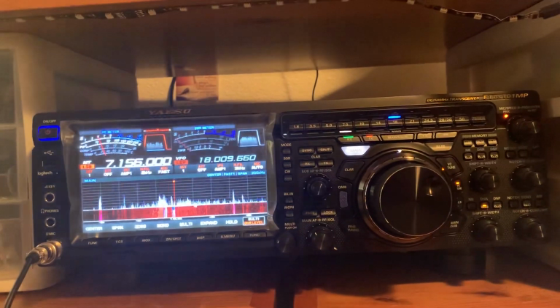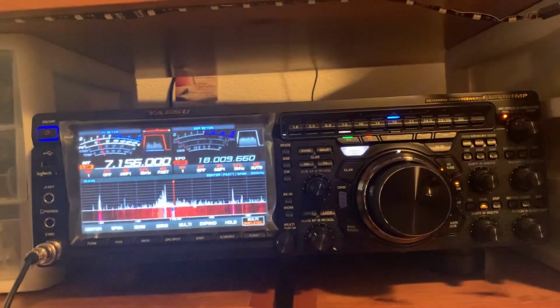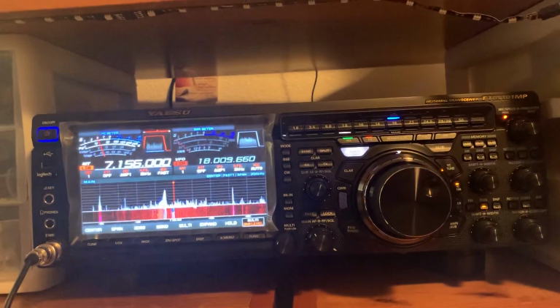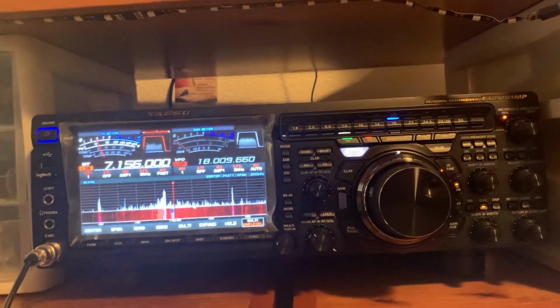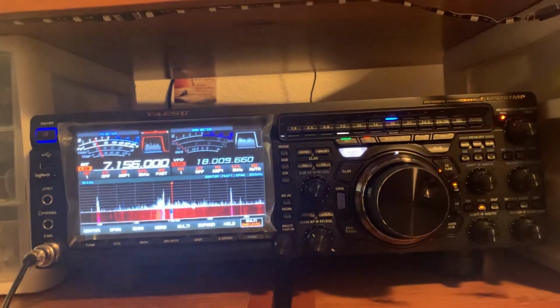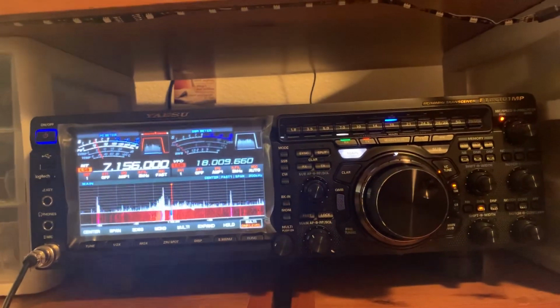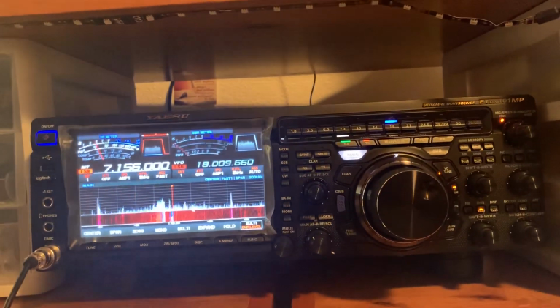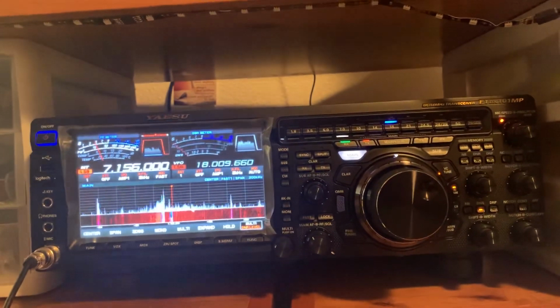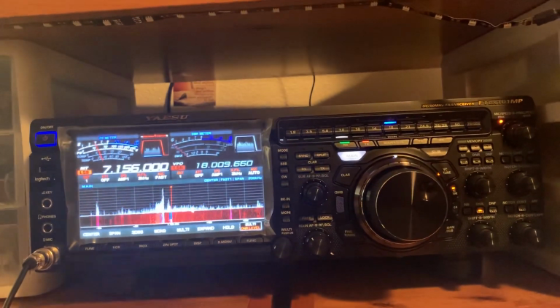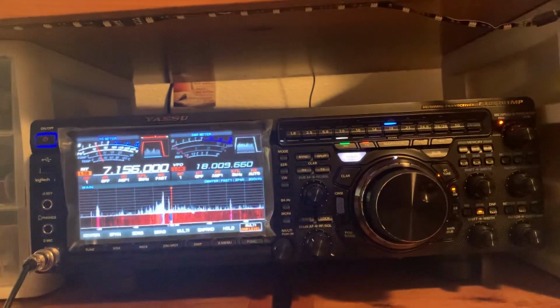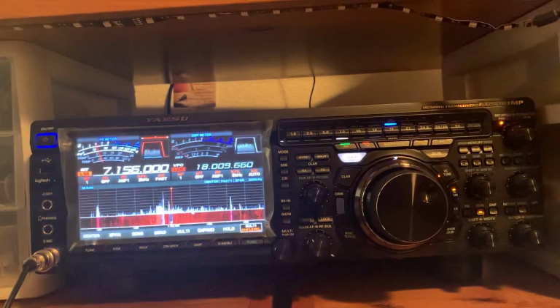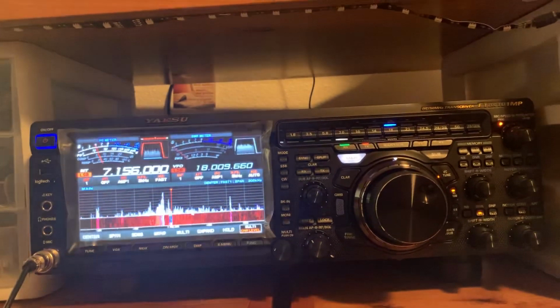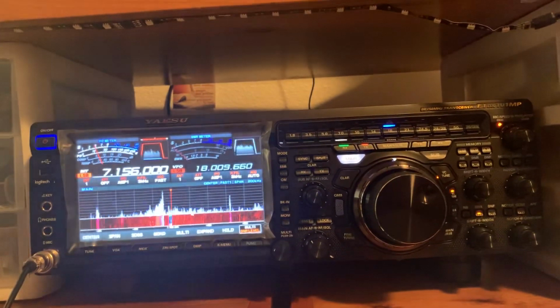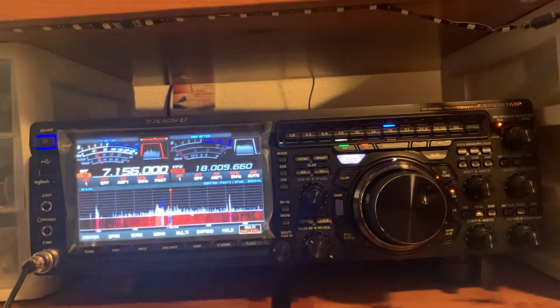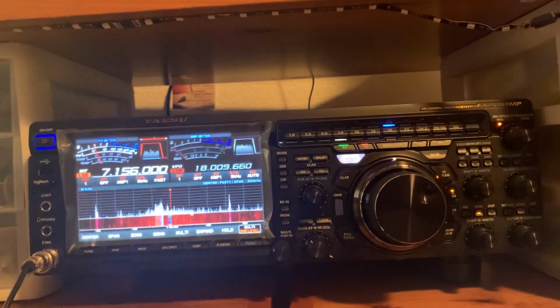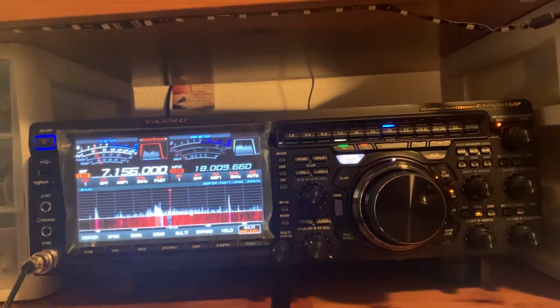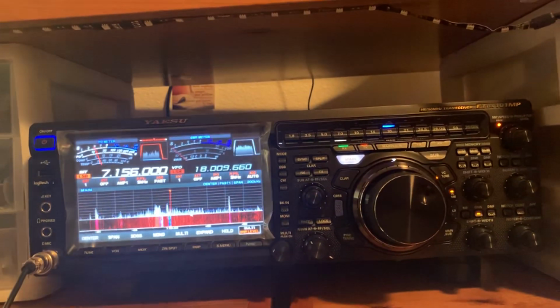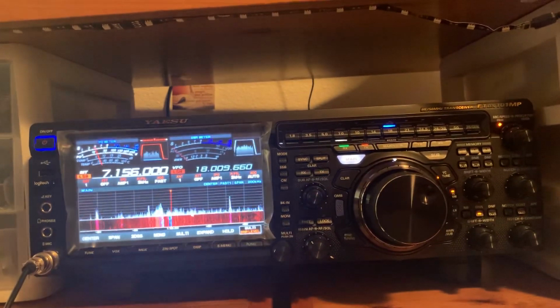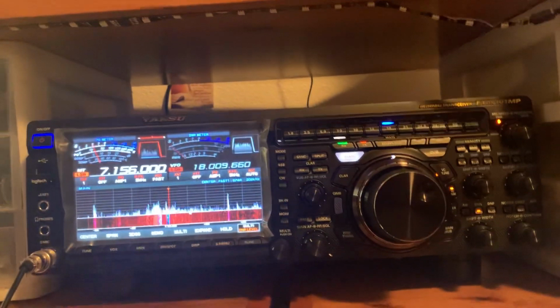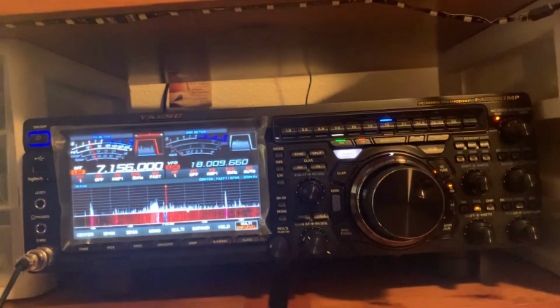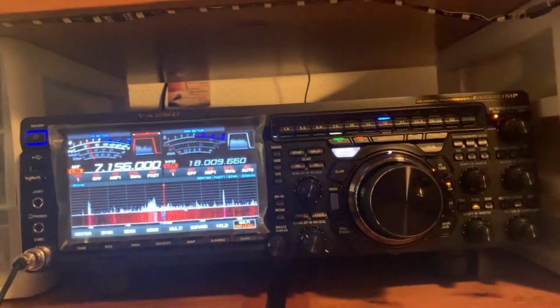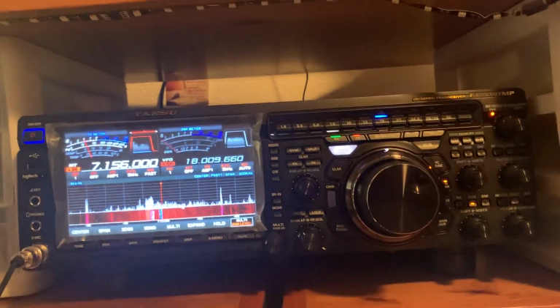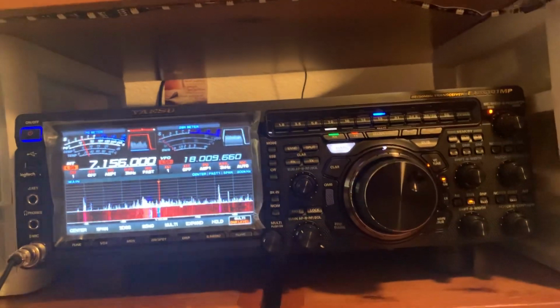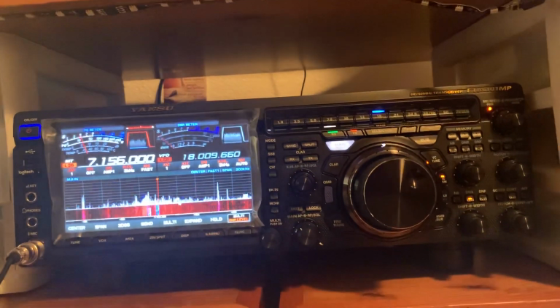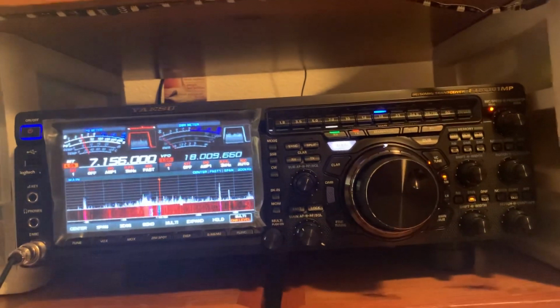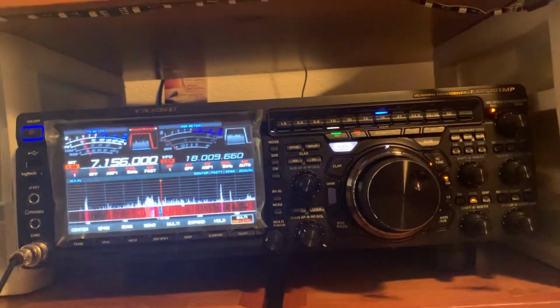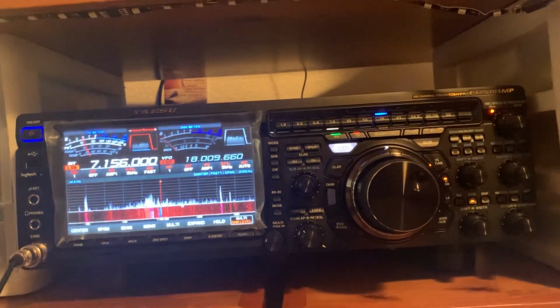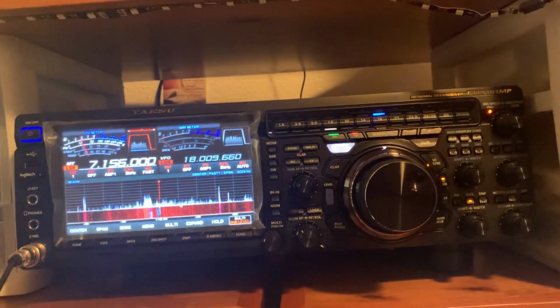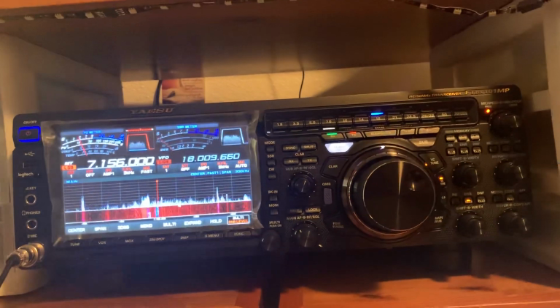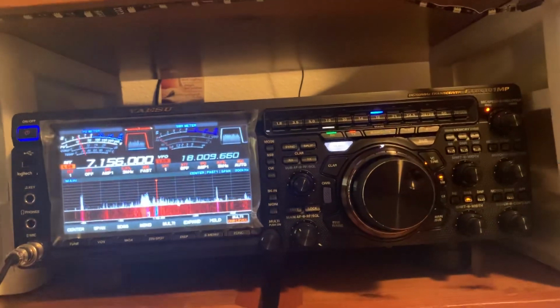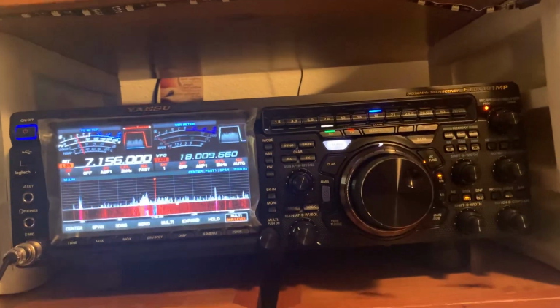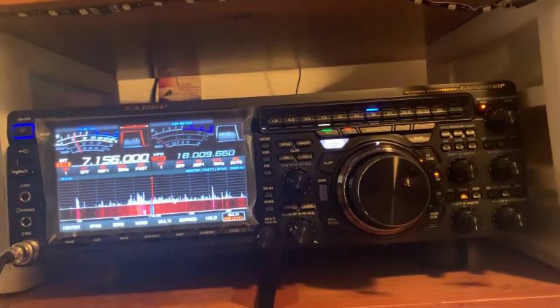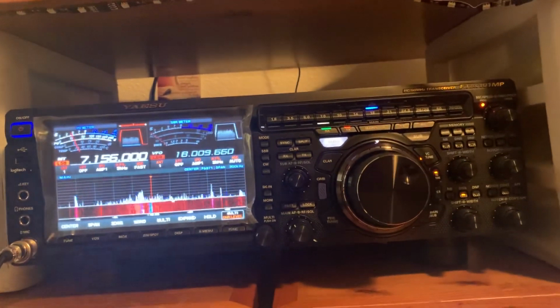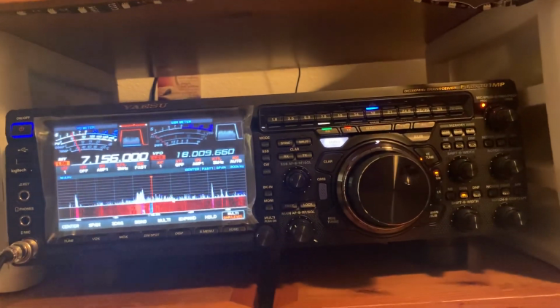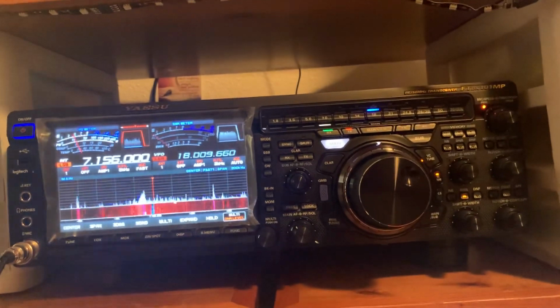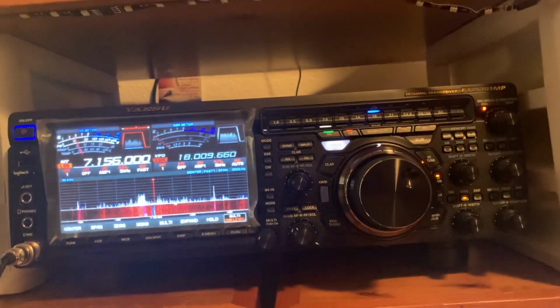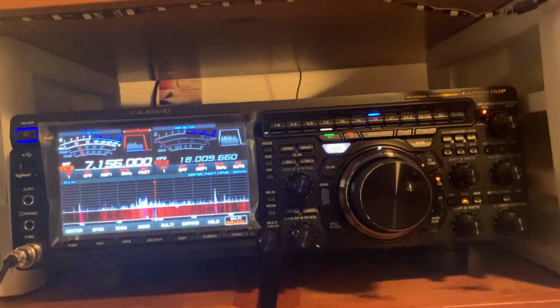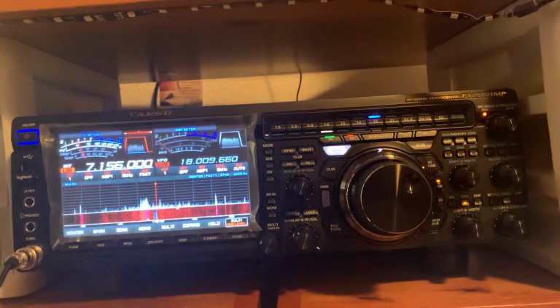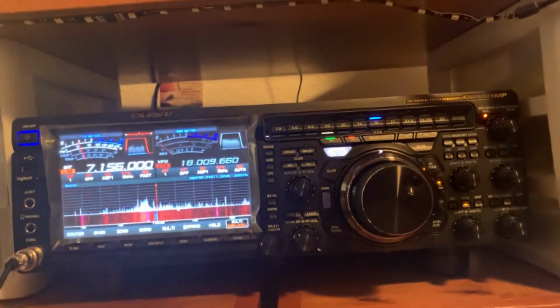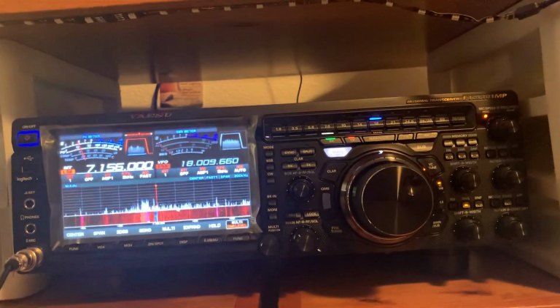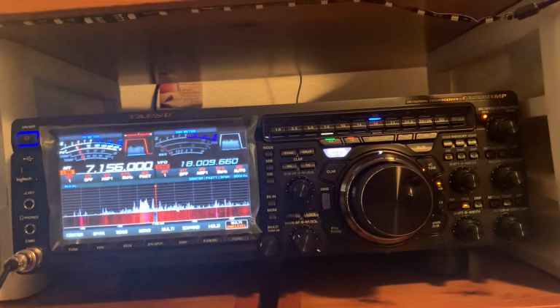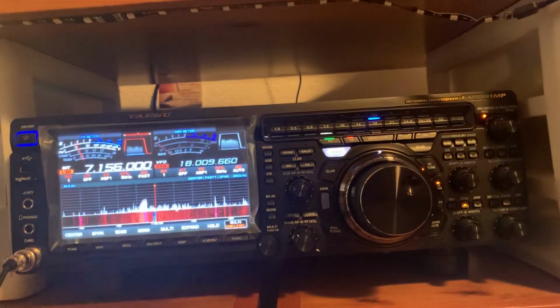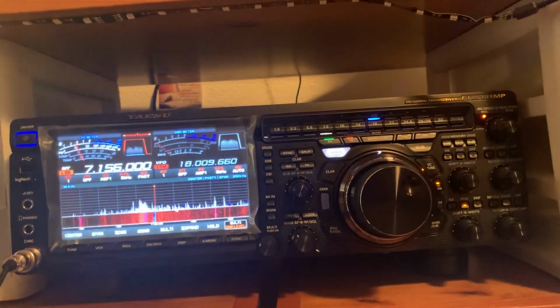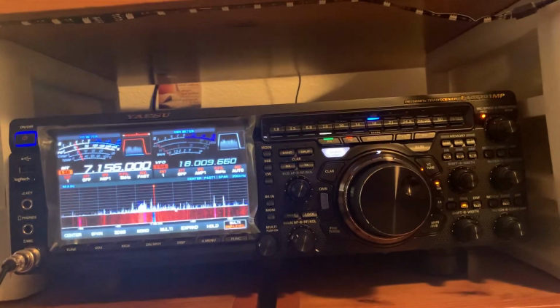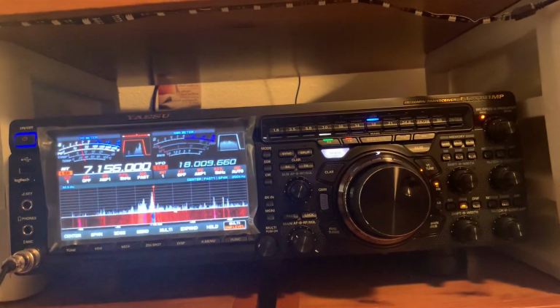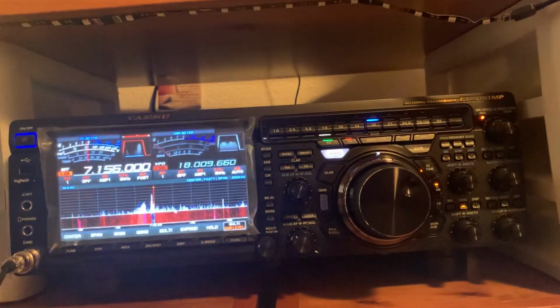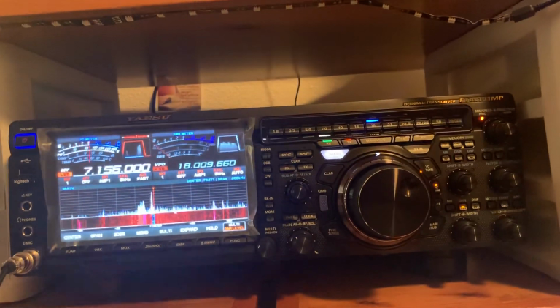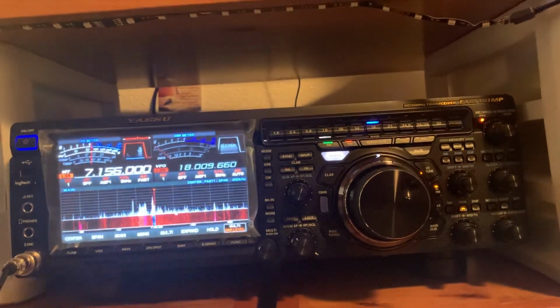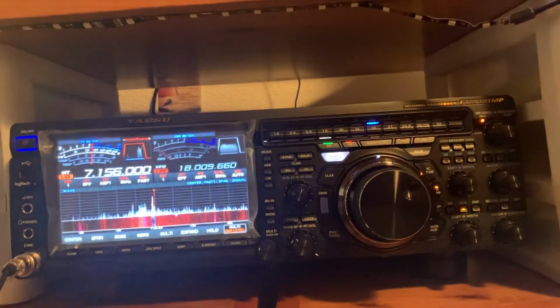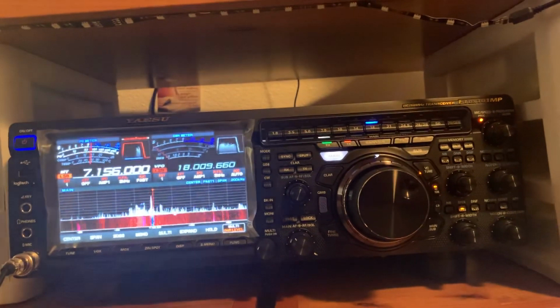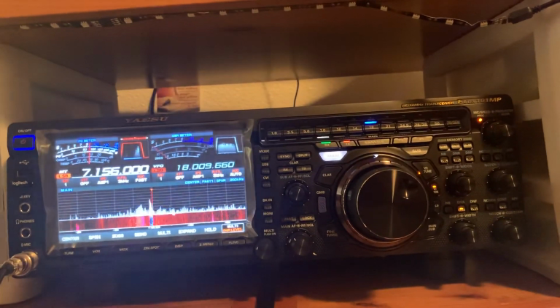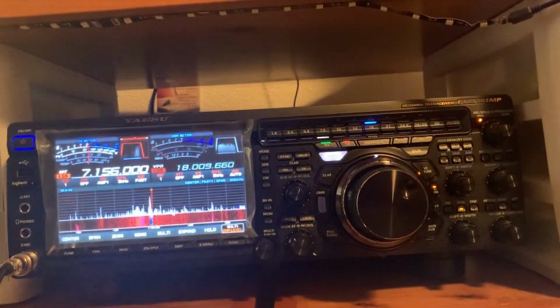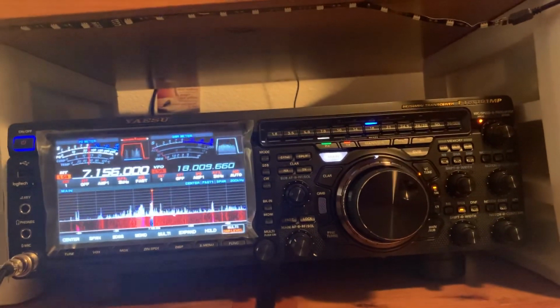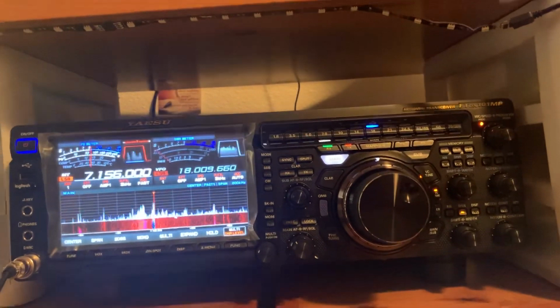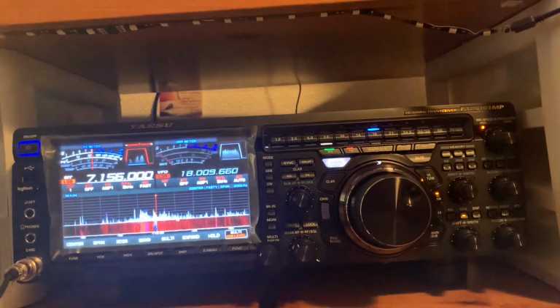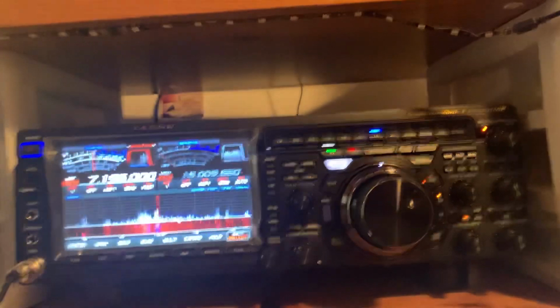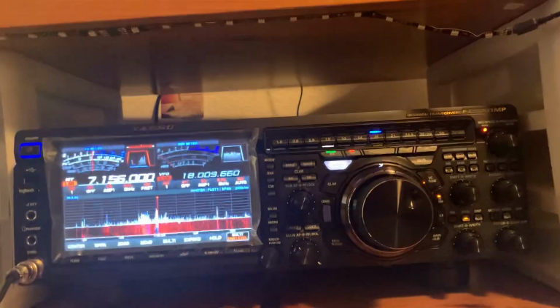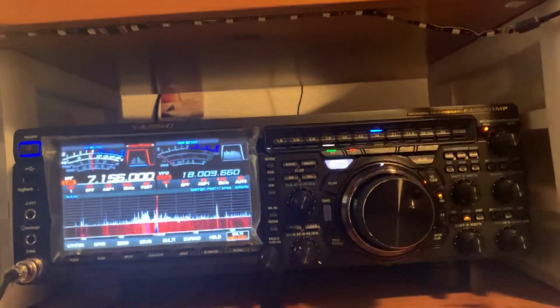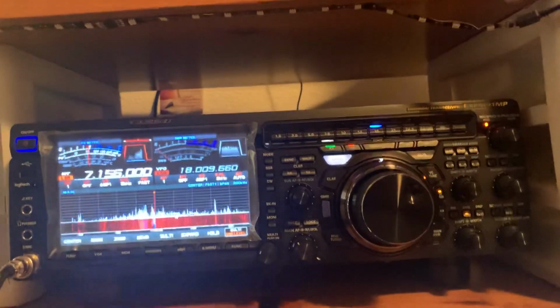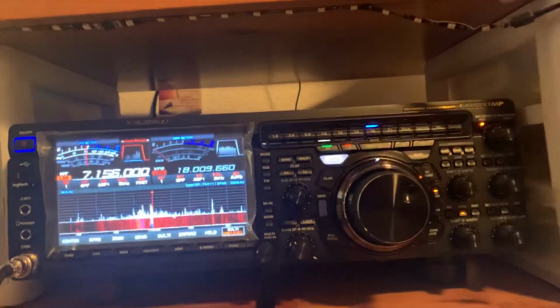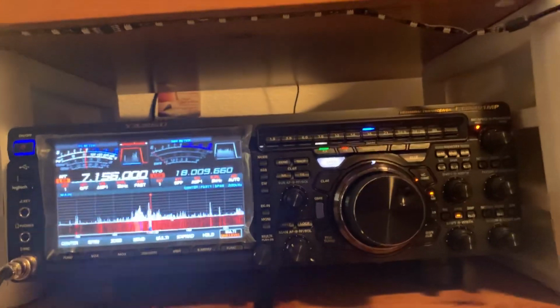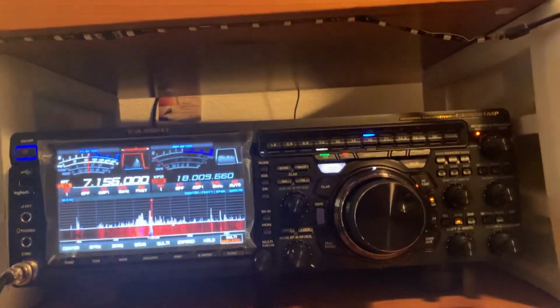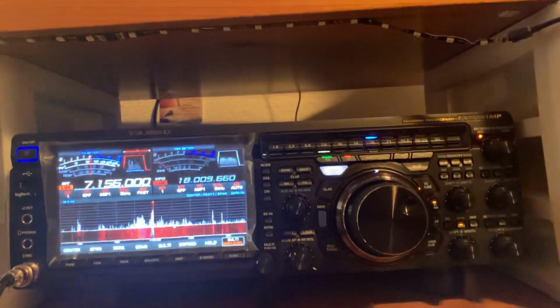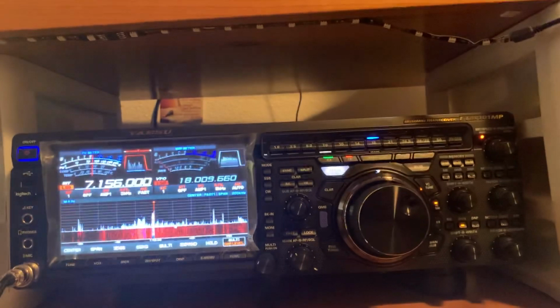There you go. See, again — now this is with both DNR on and the VC Tune.